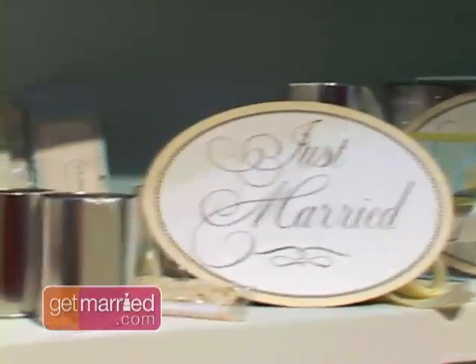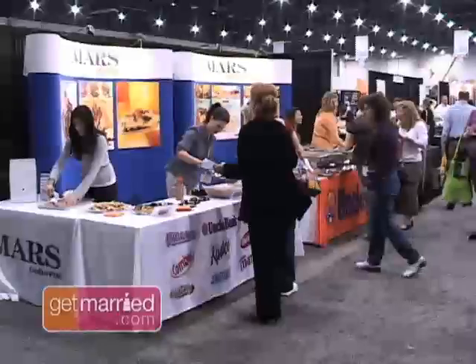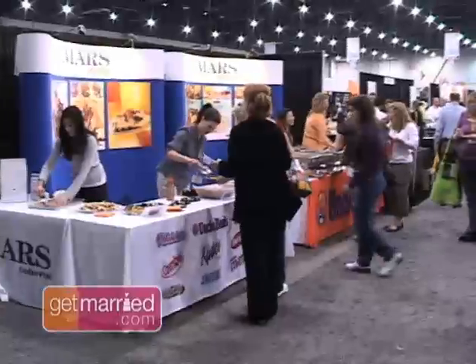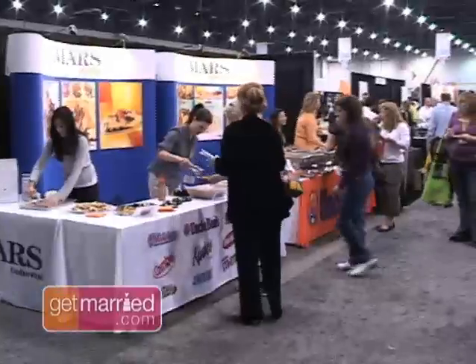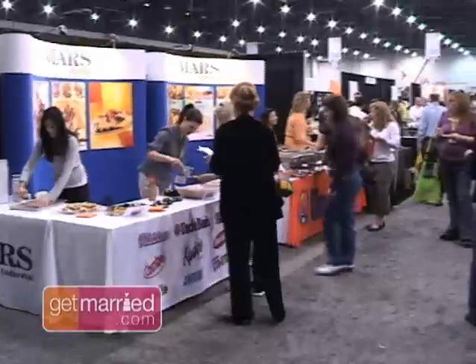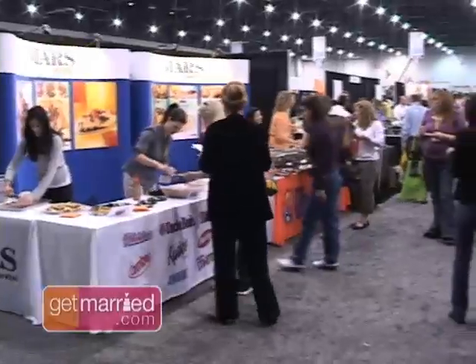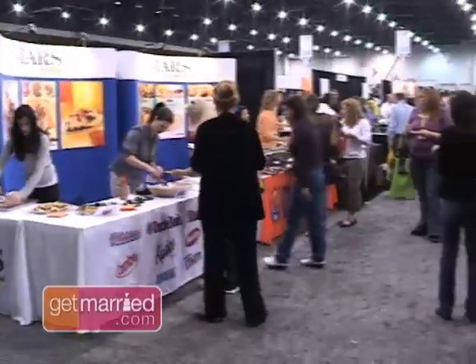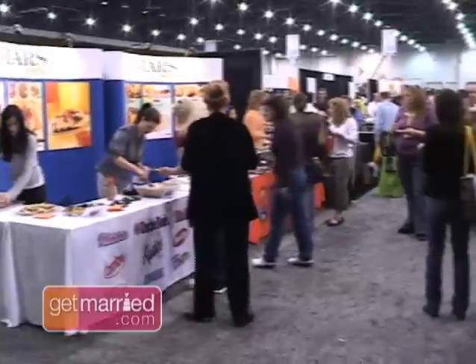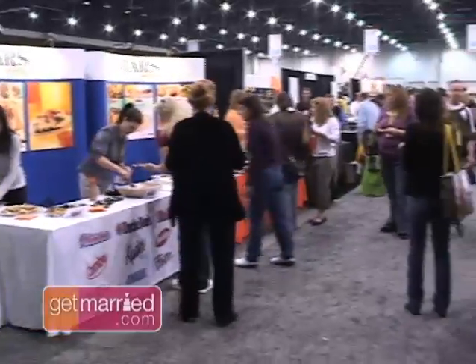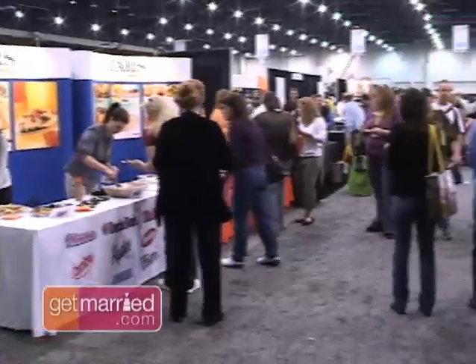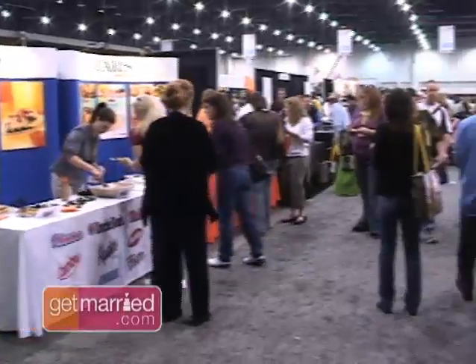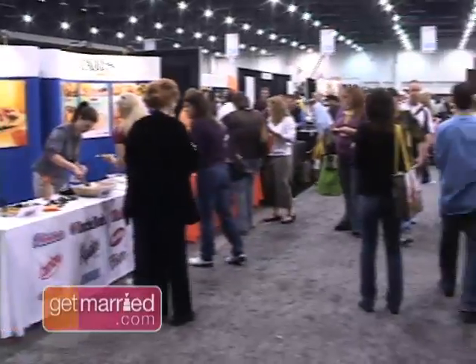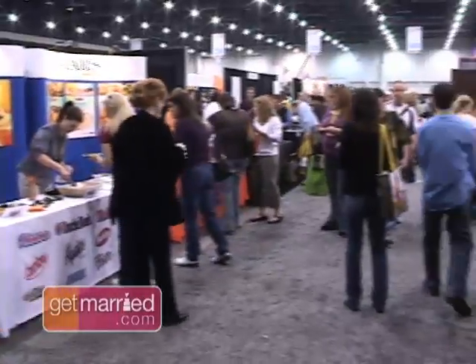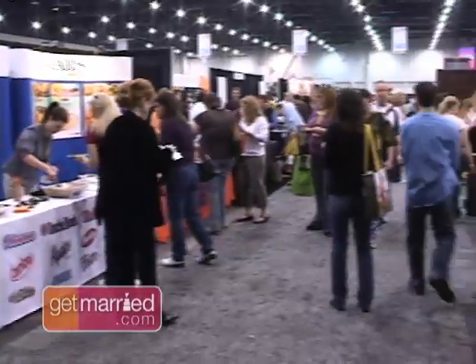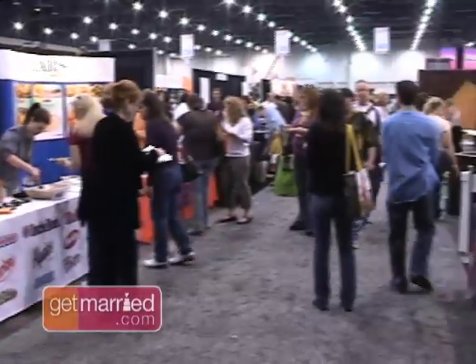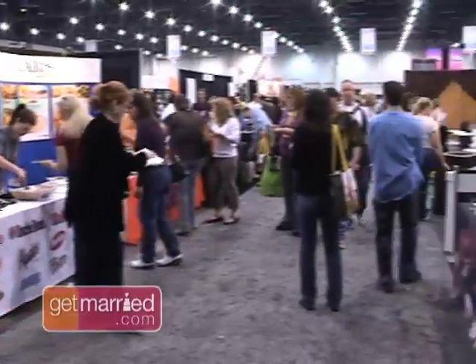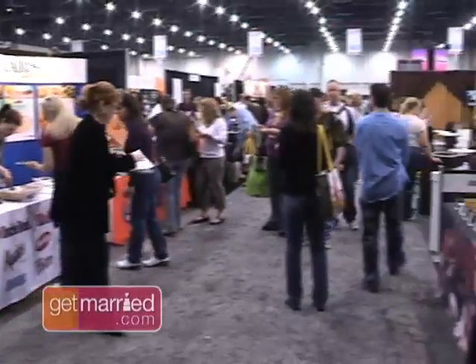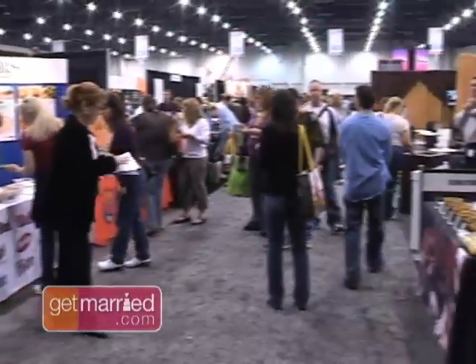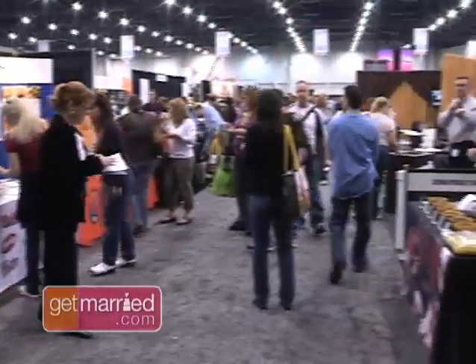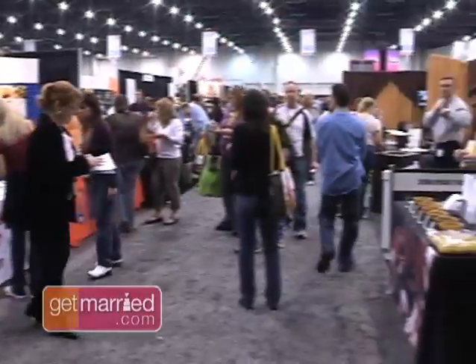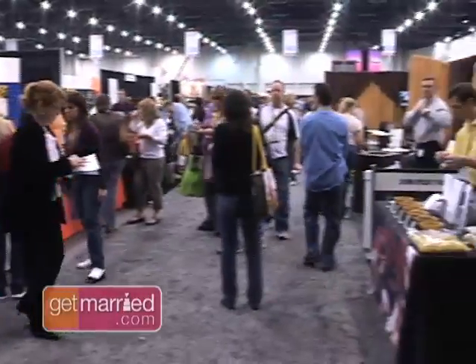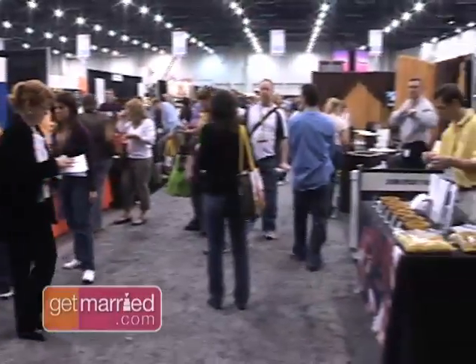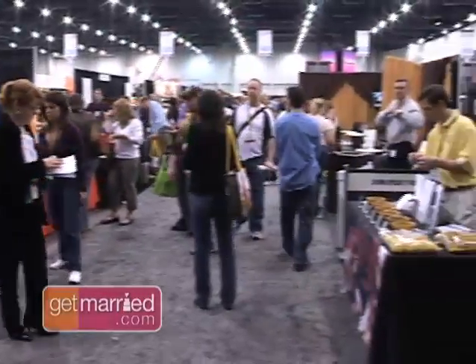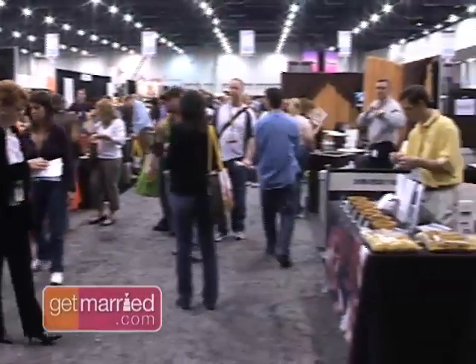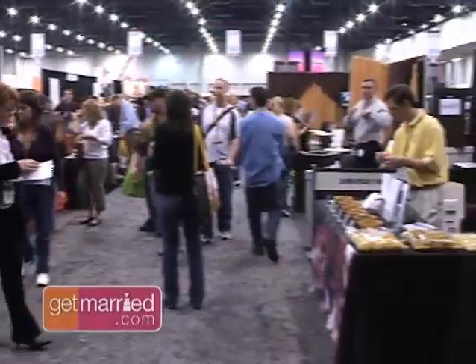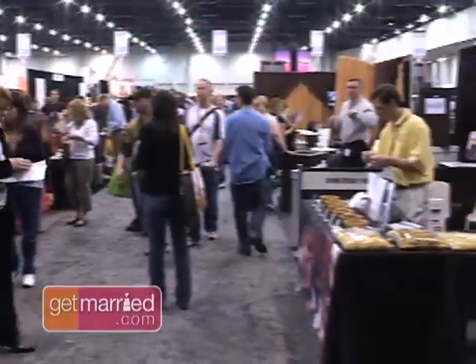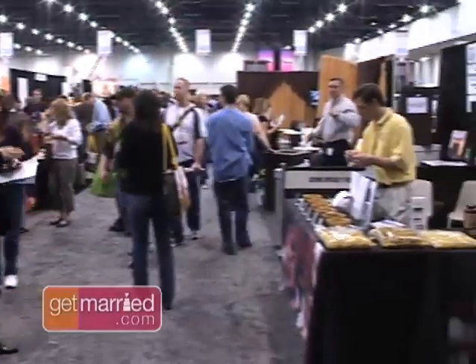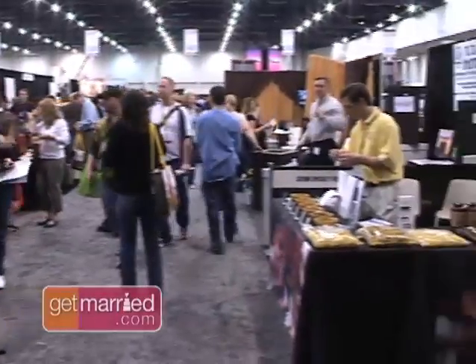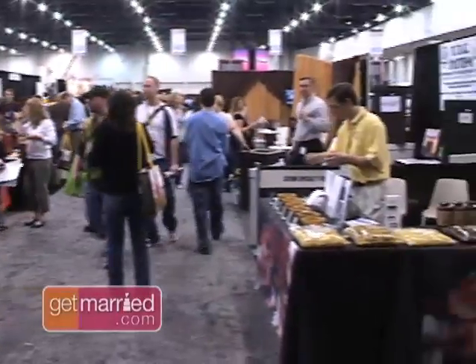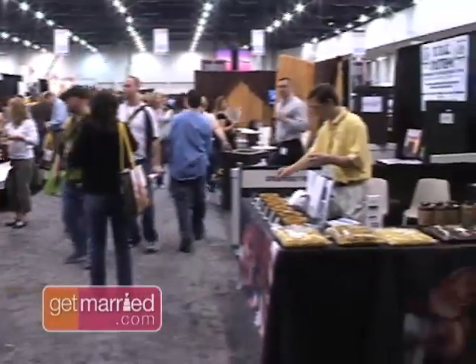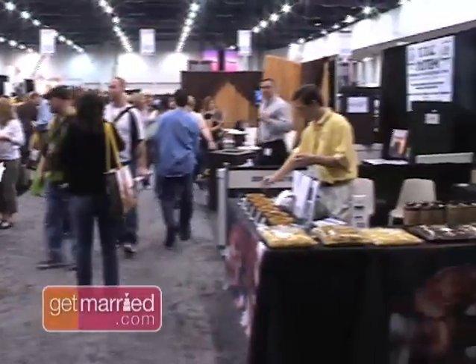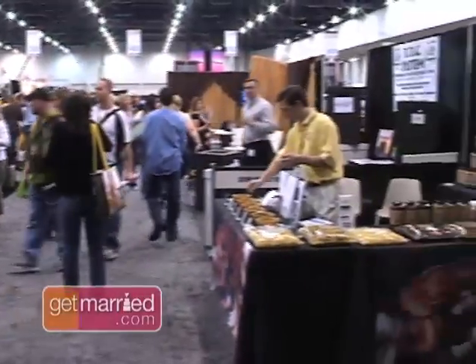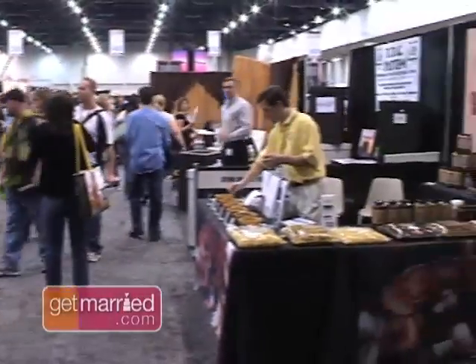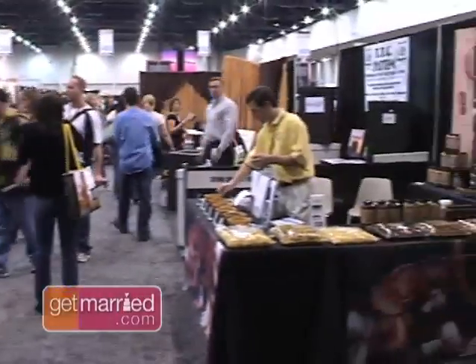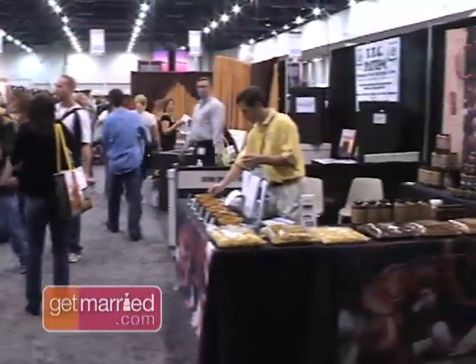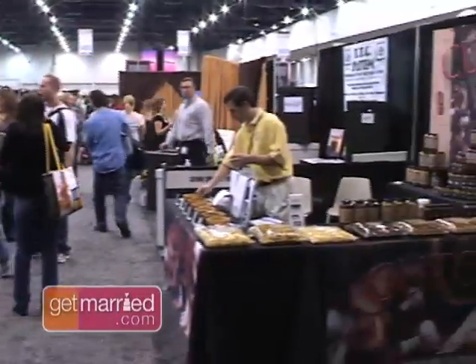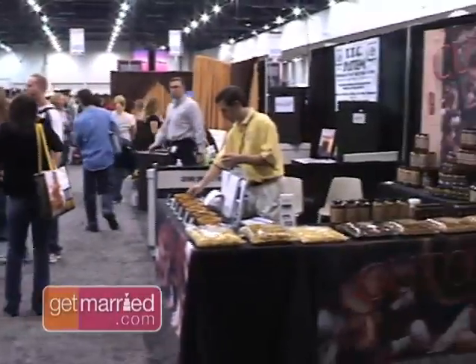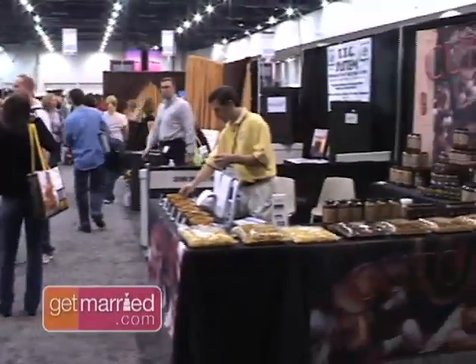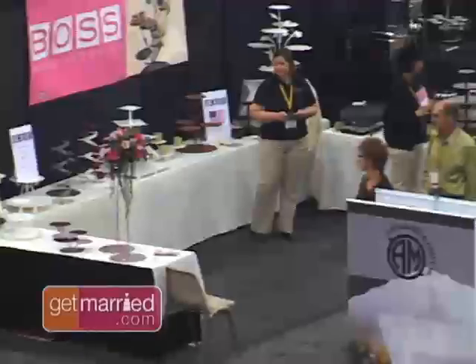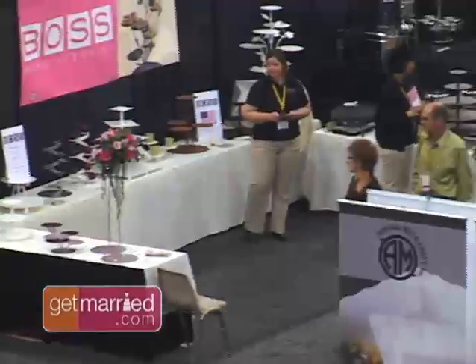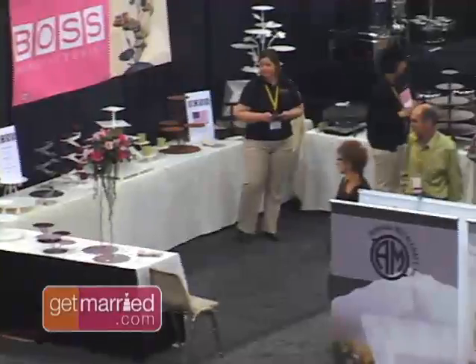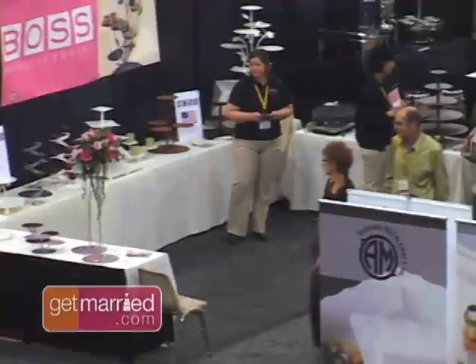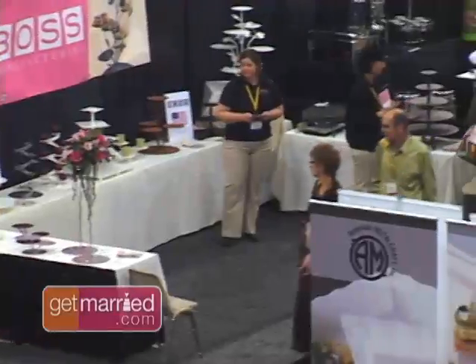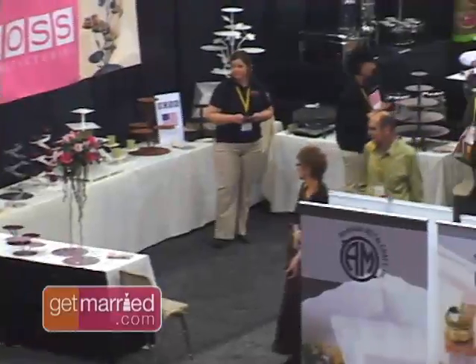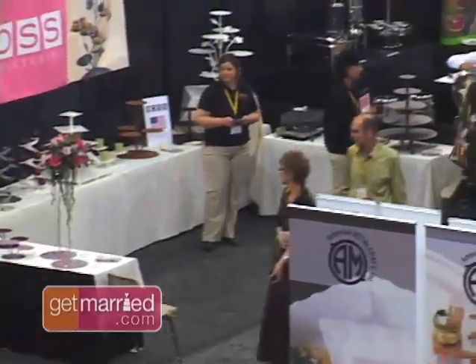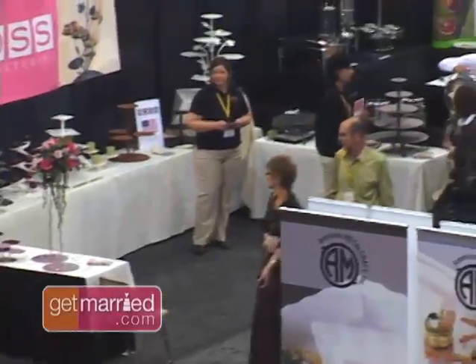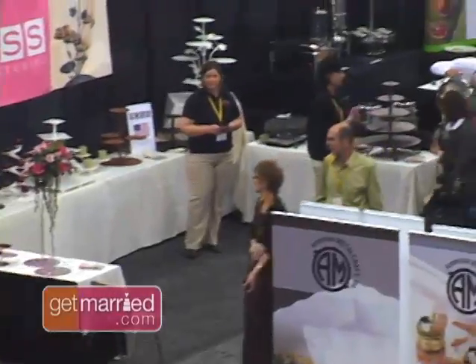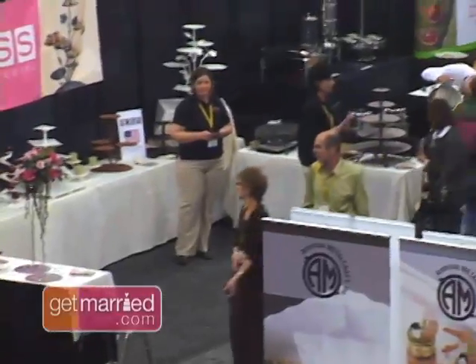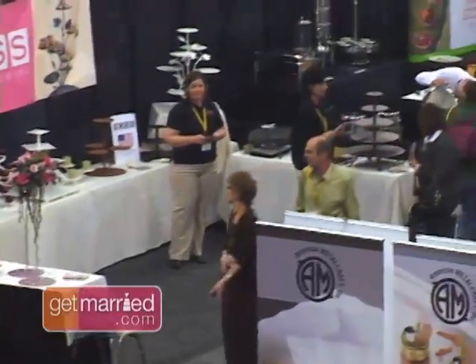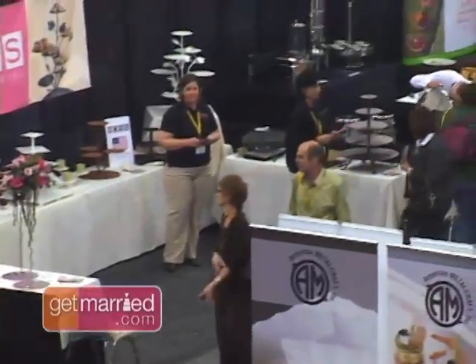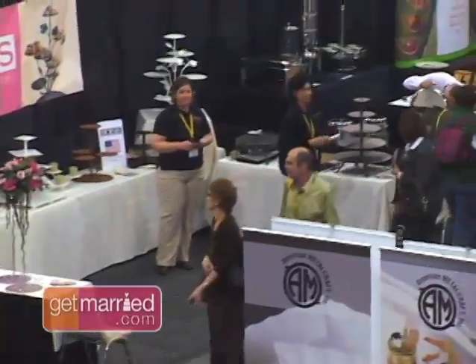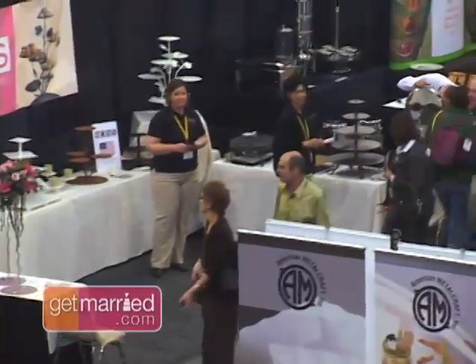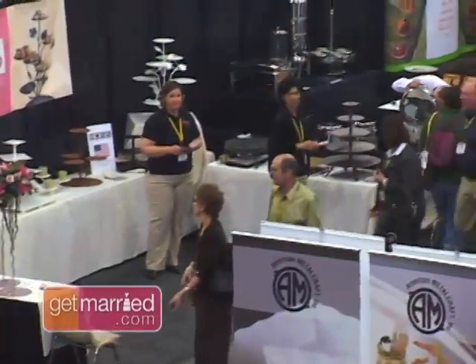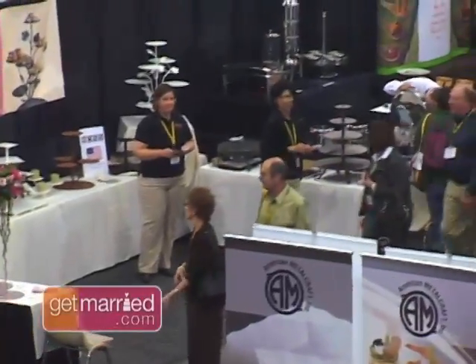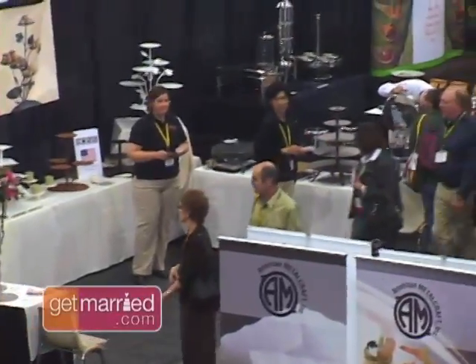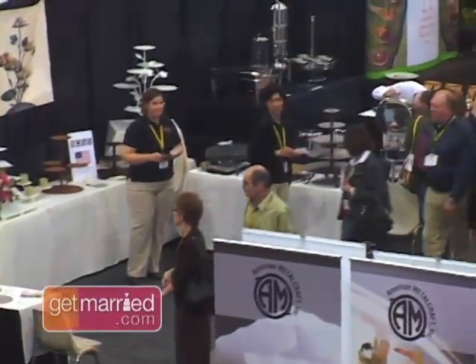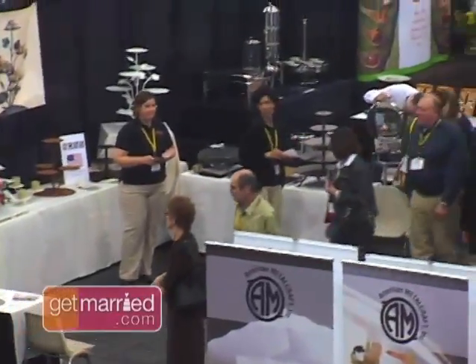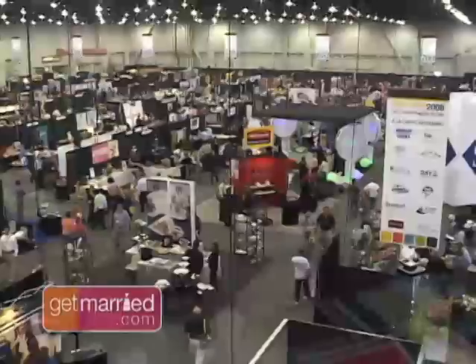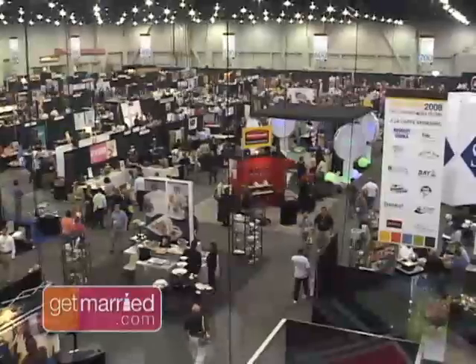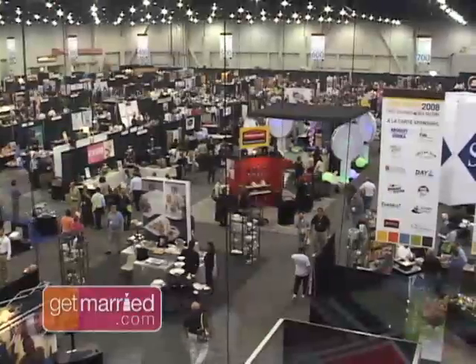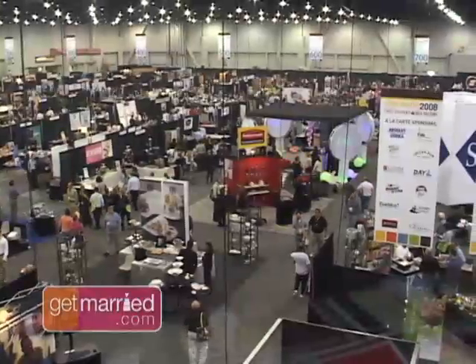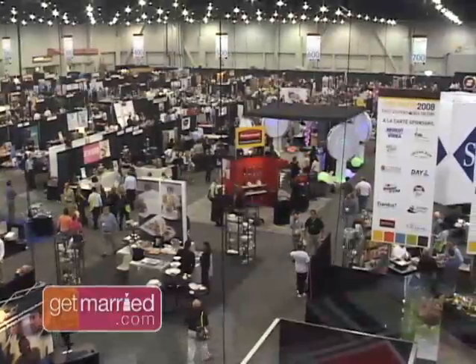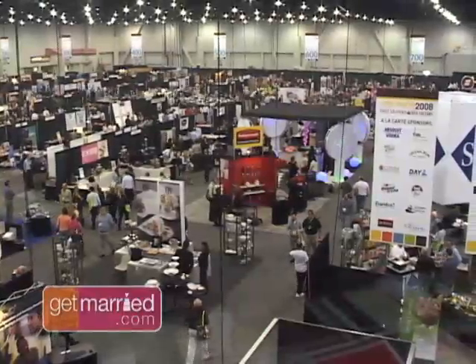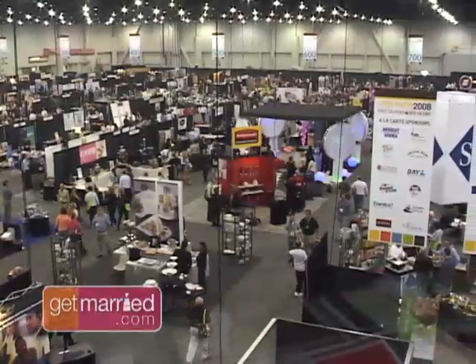From scenting your event to a fantastic send-off, when it comes to great wedding items, Get Married has got you covered around the country.